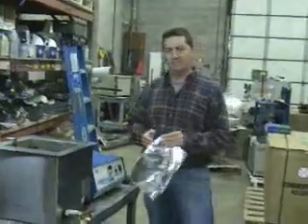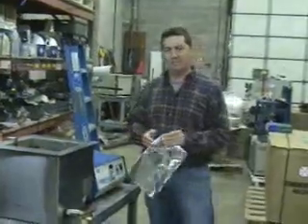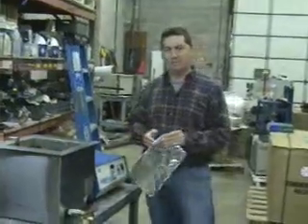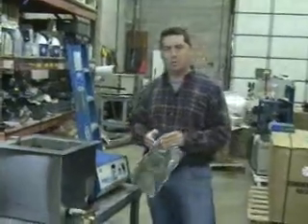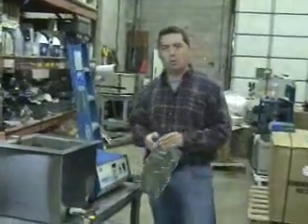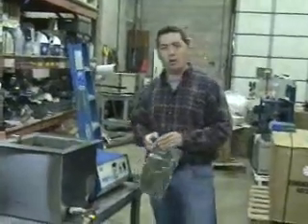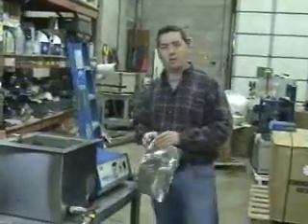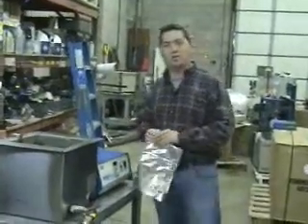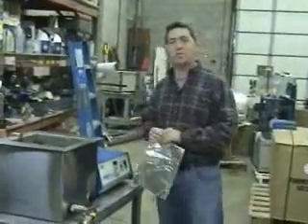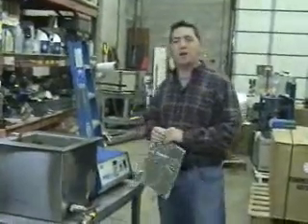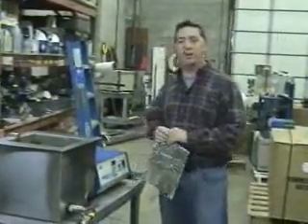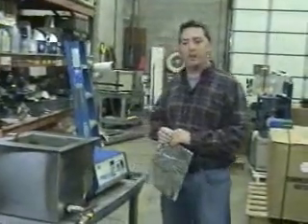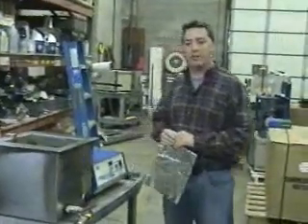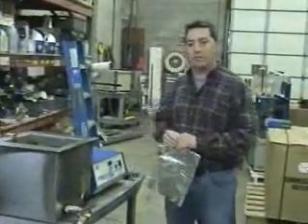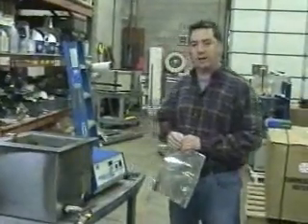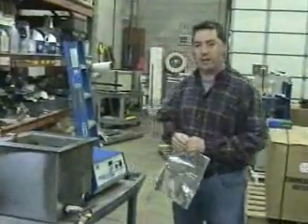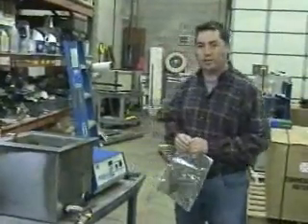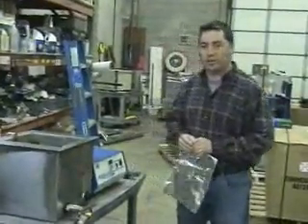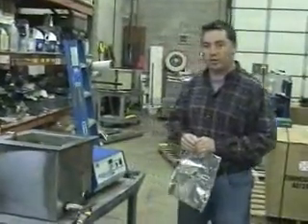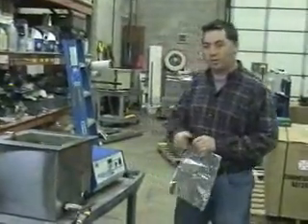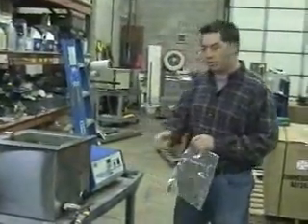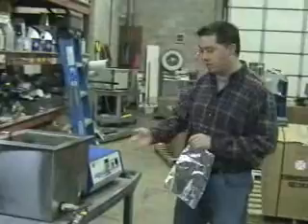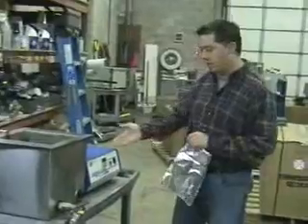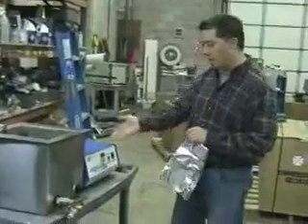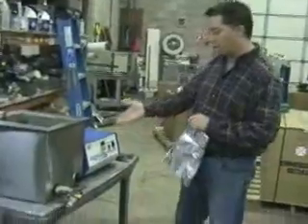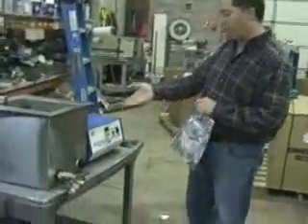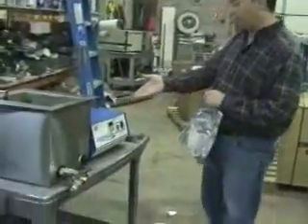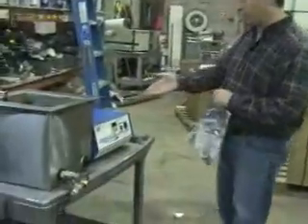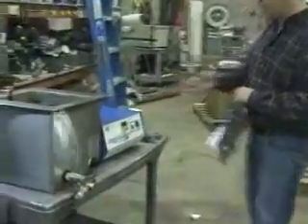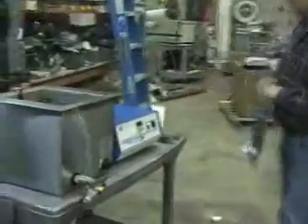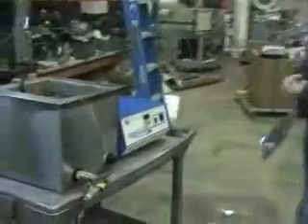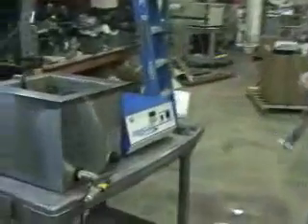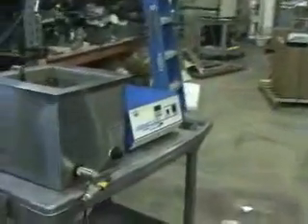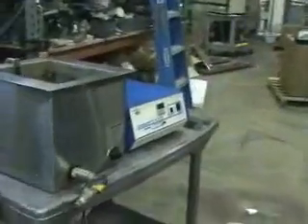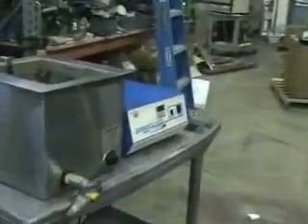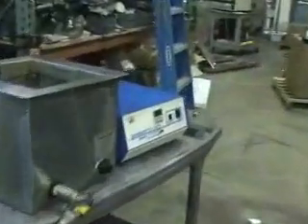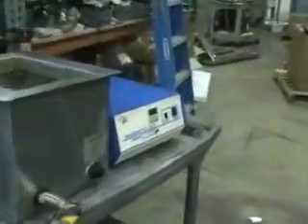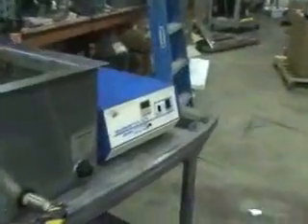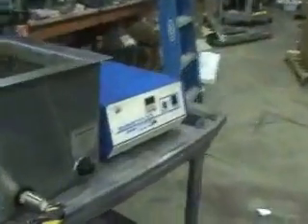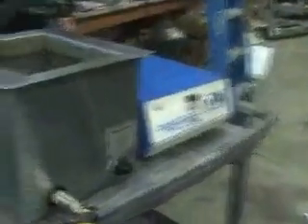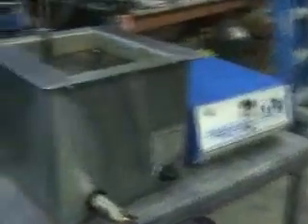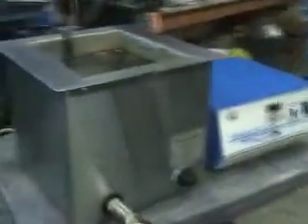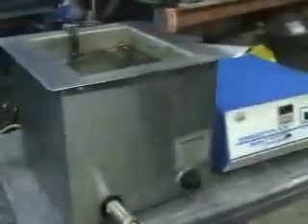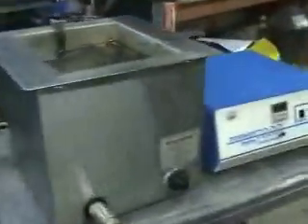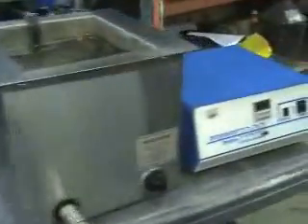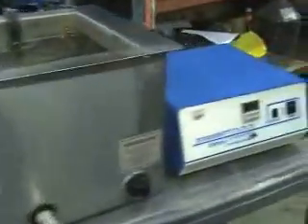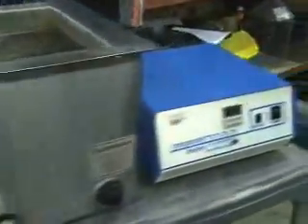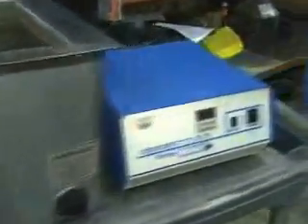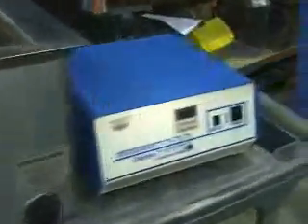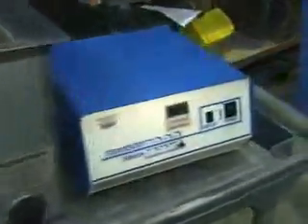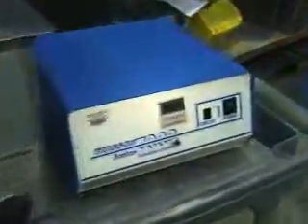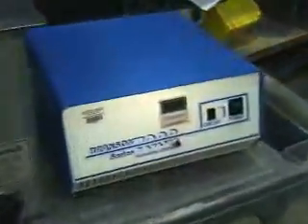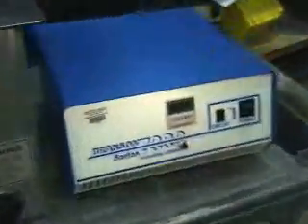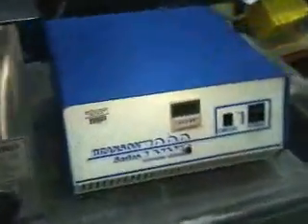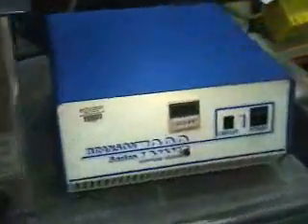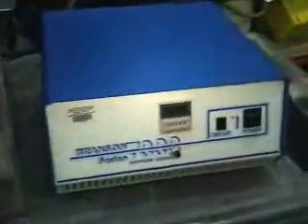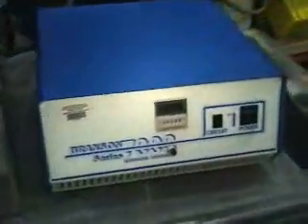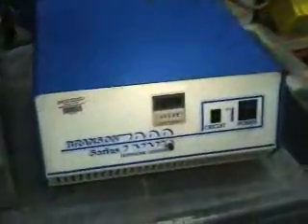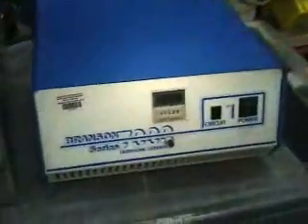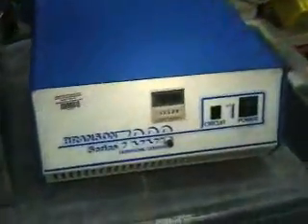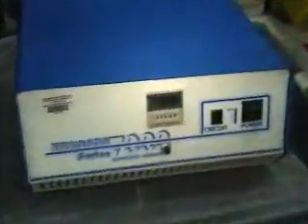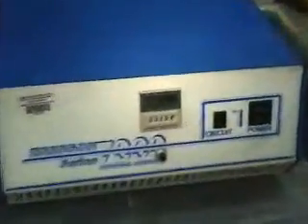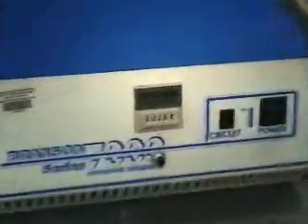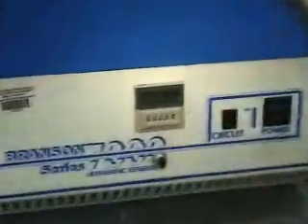Good morning, this is Michael Natal from HiTechTrader. This is the Branson Series 7000 ultrasonic bath.